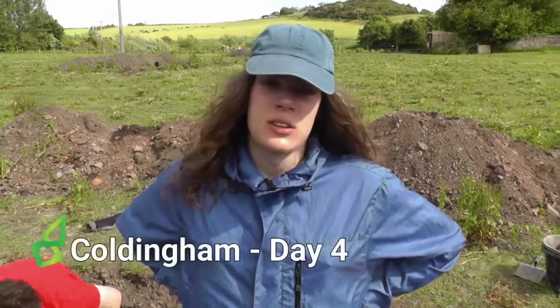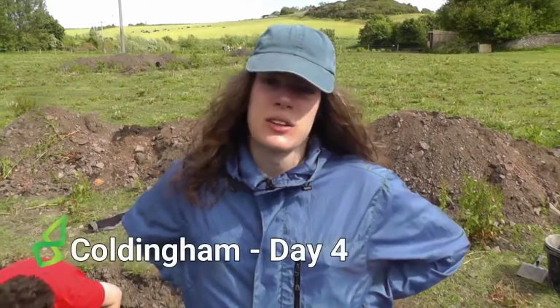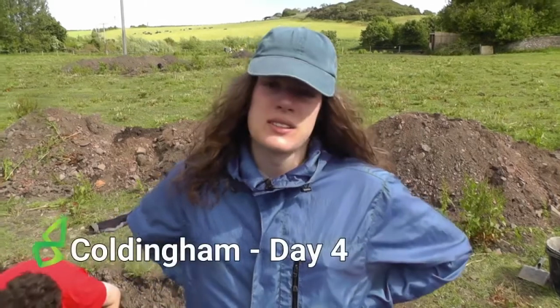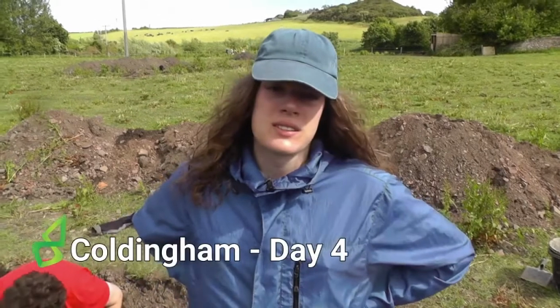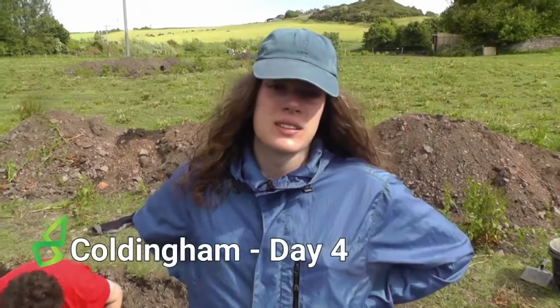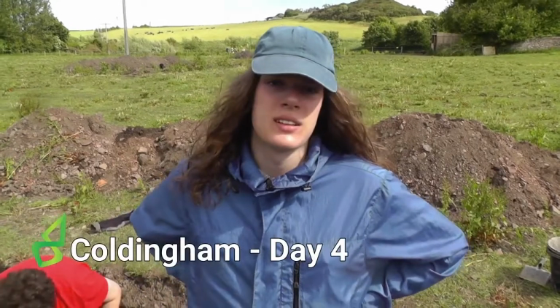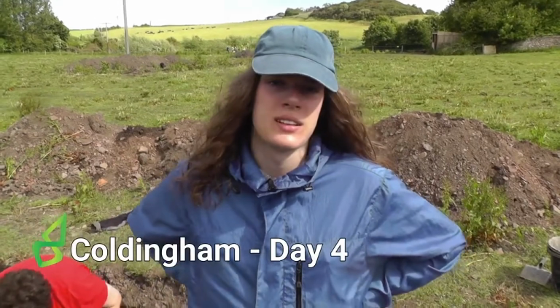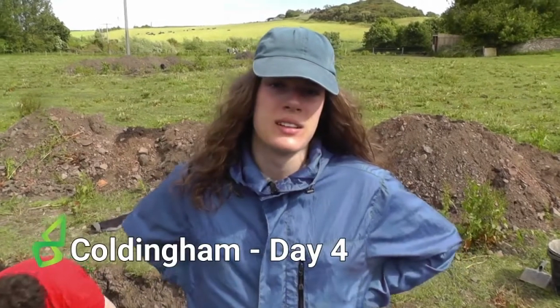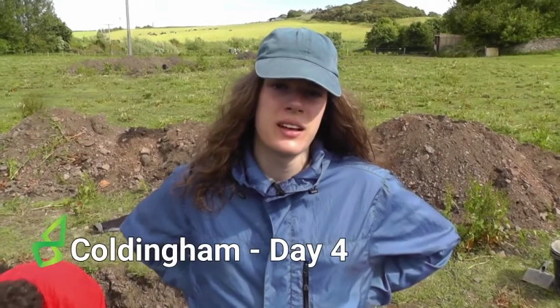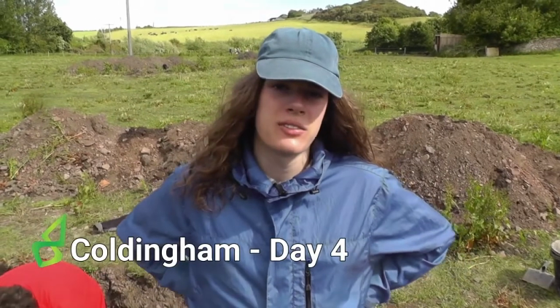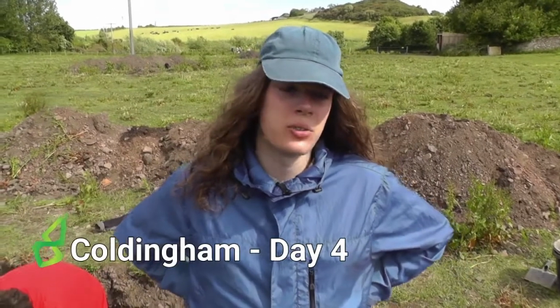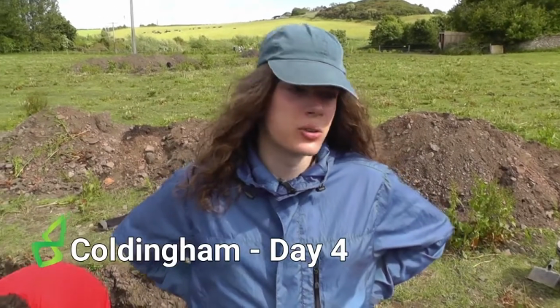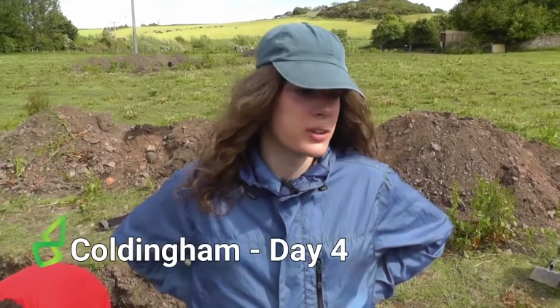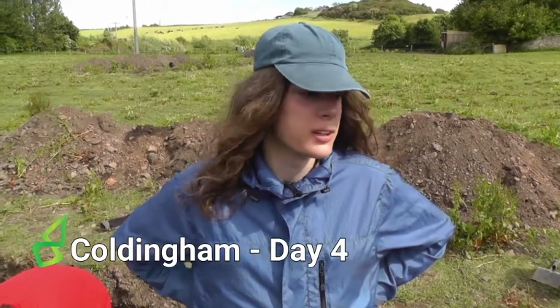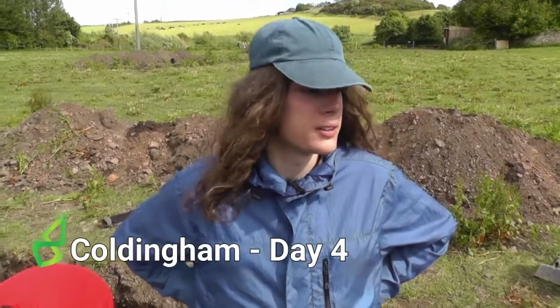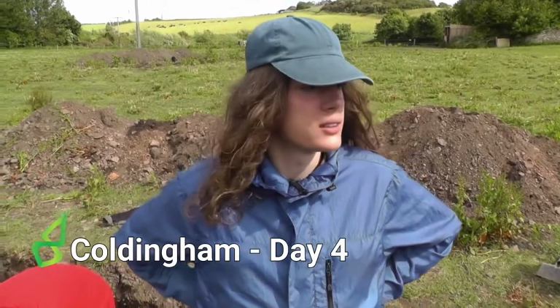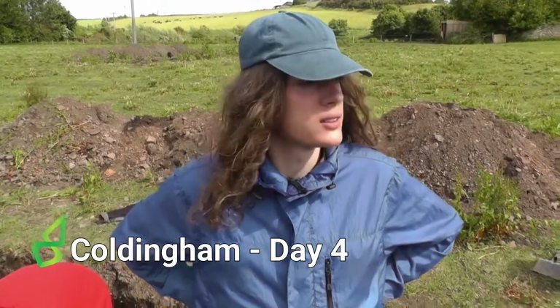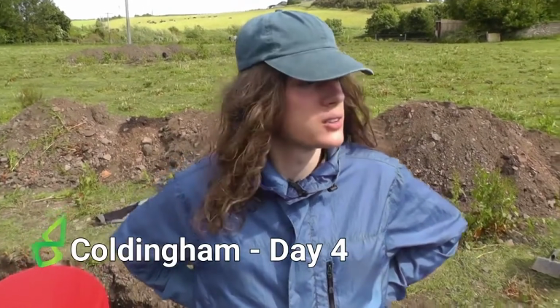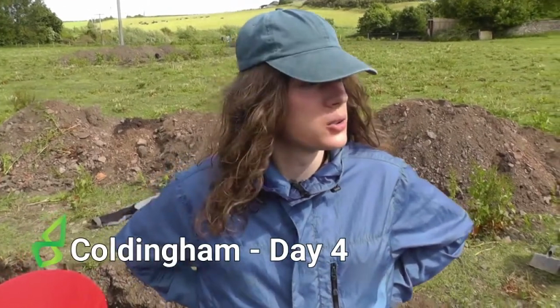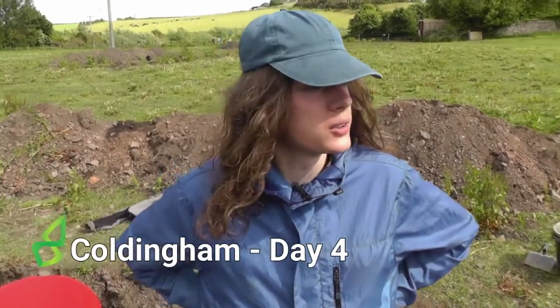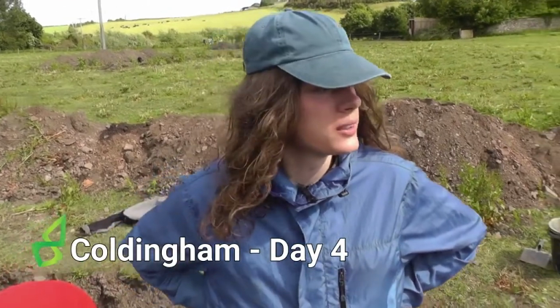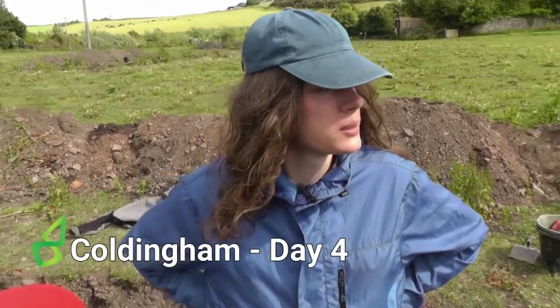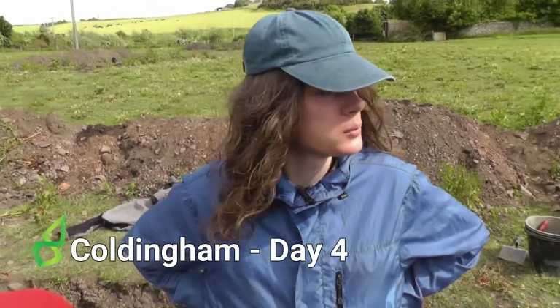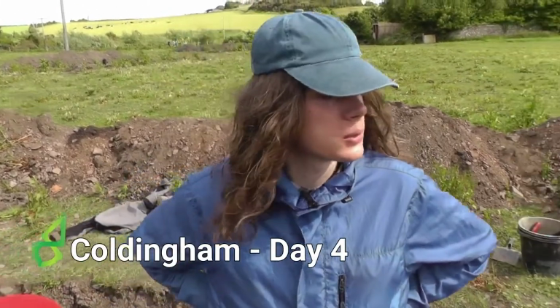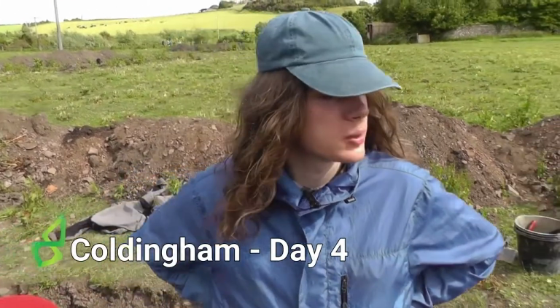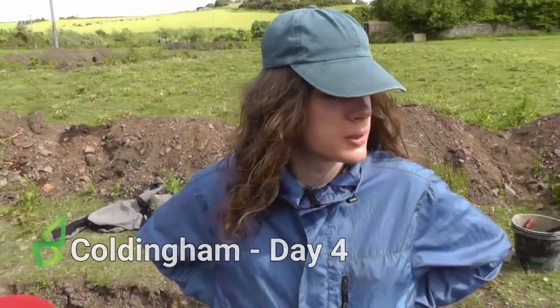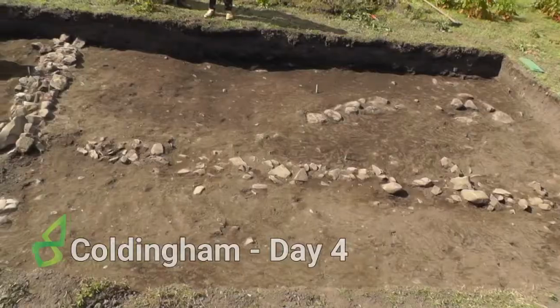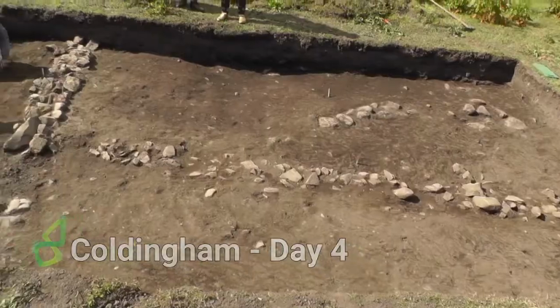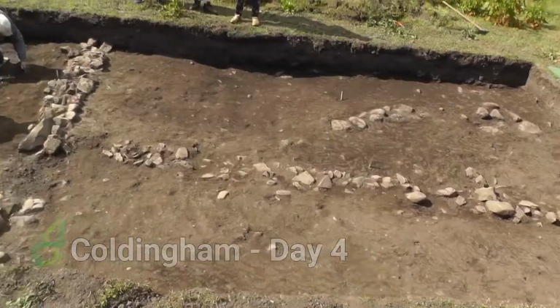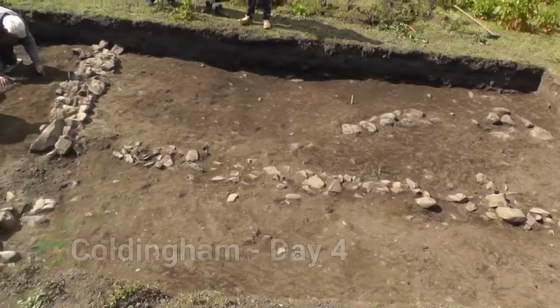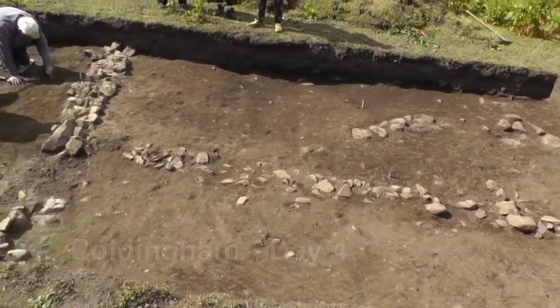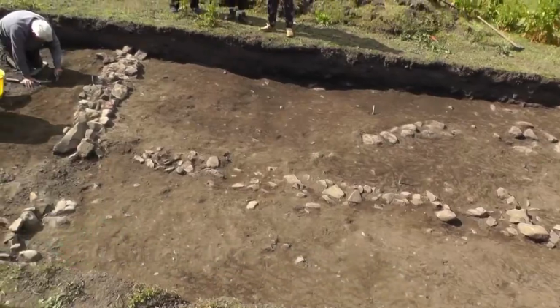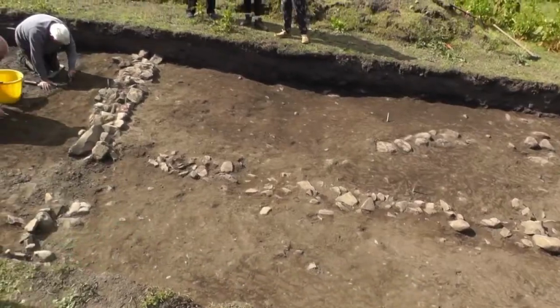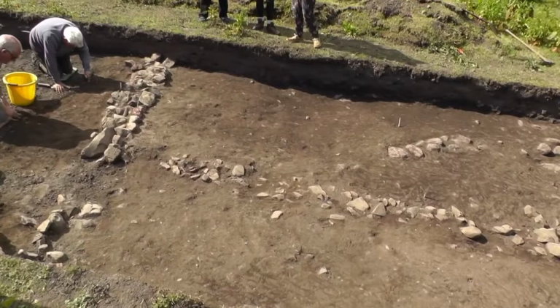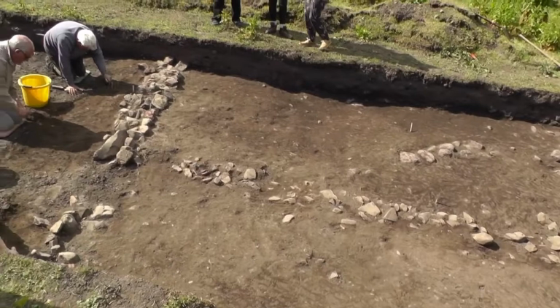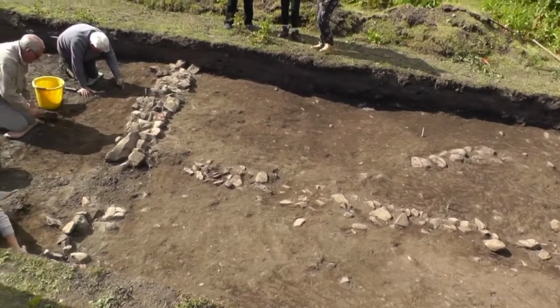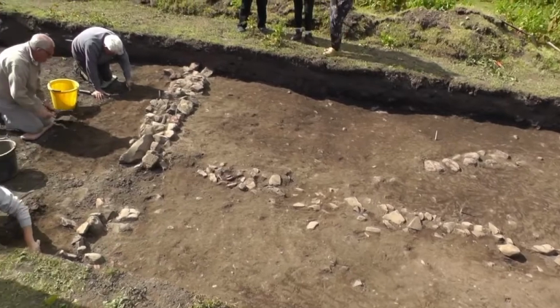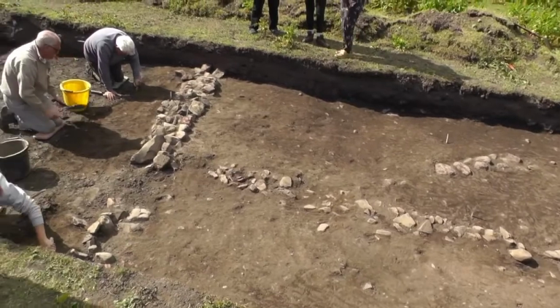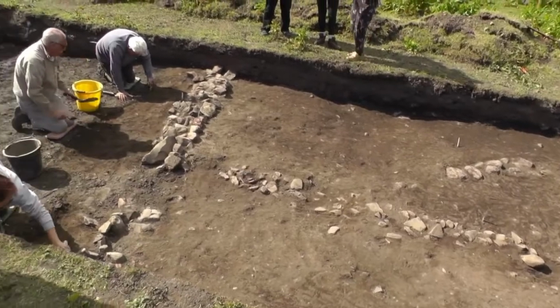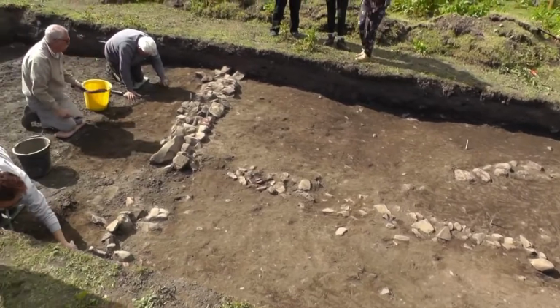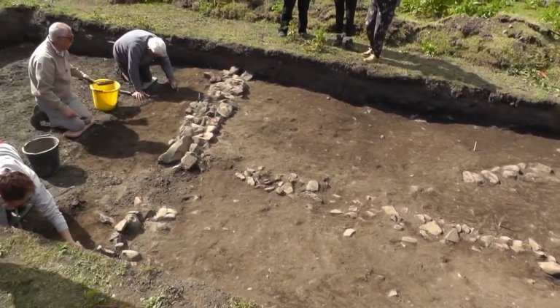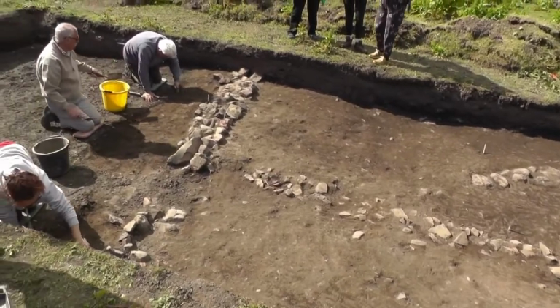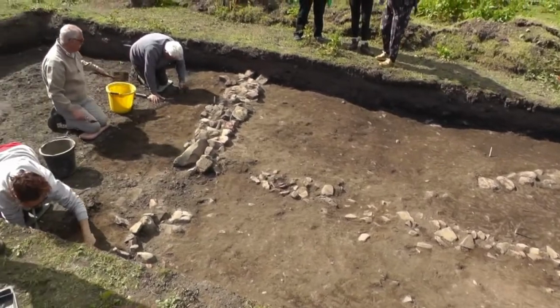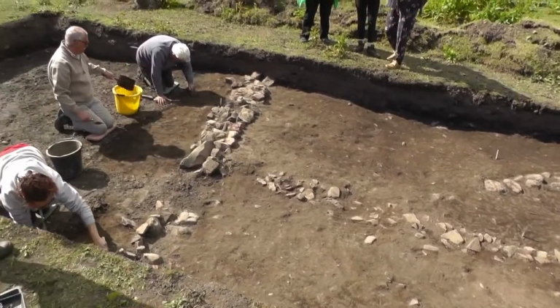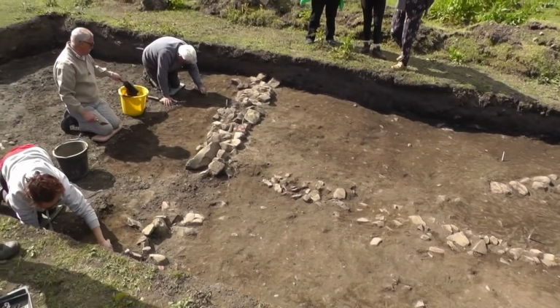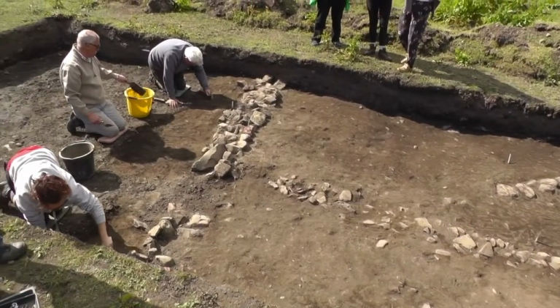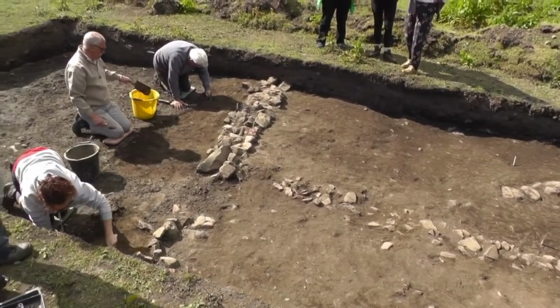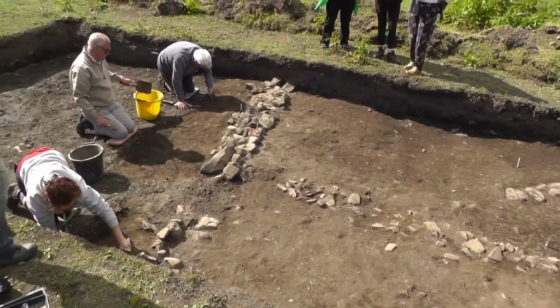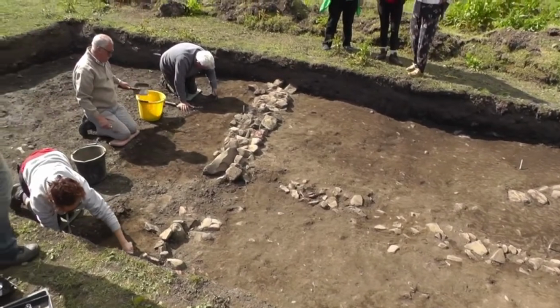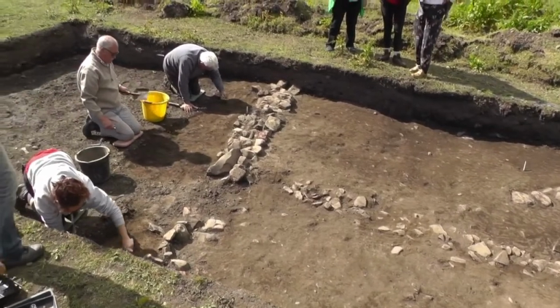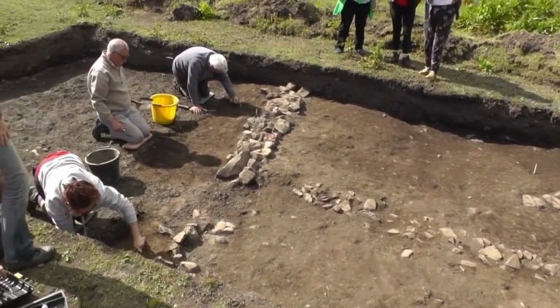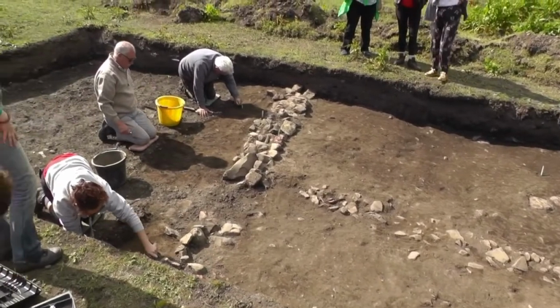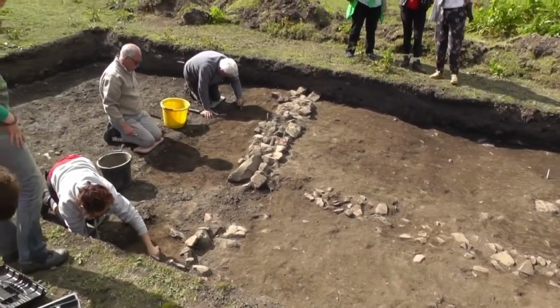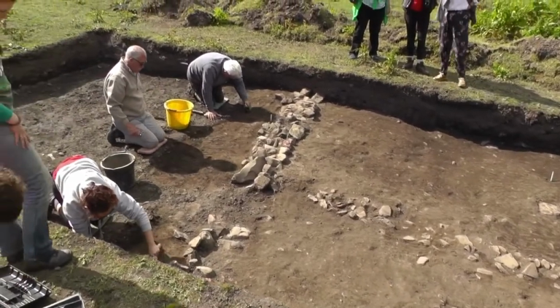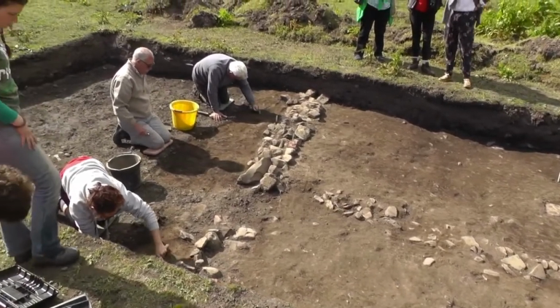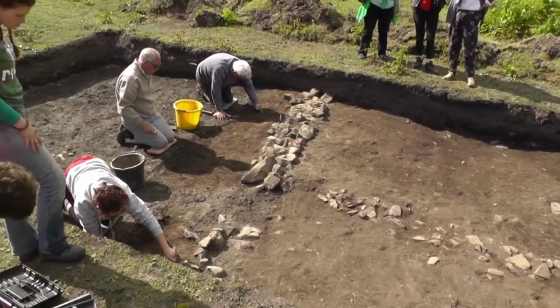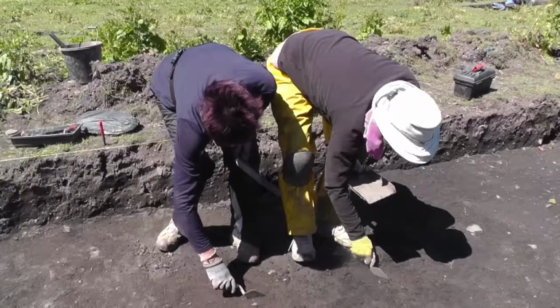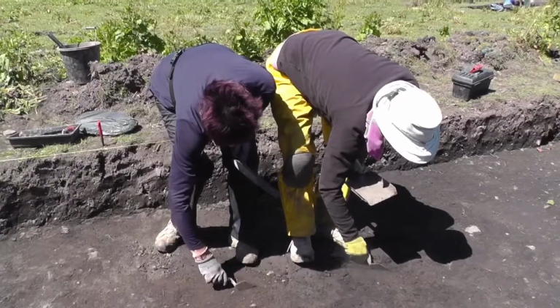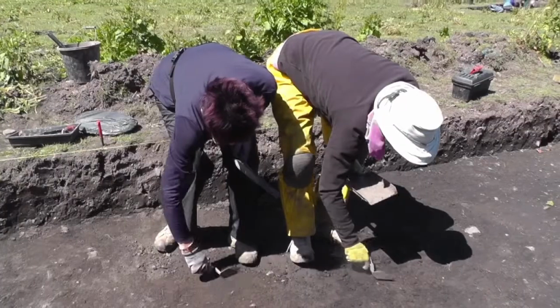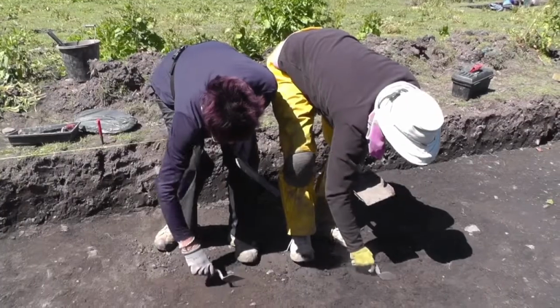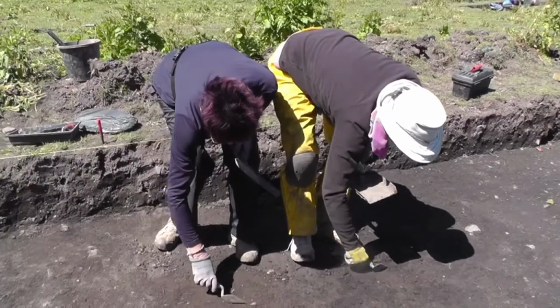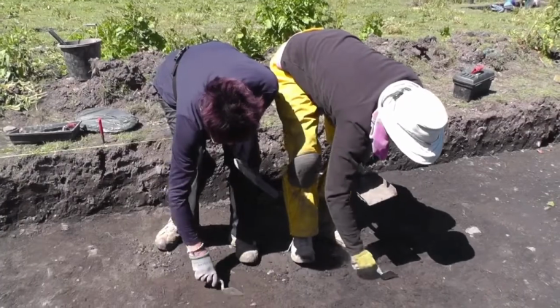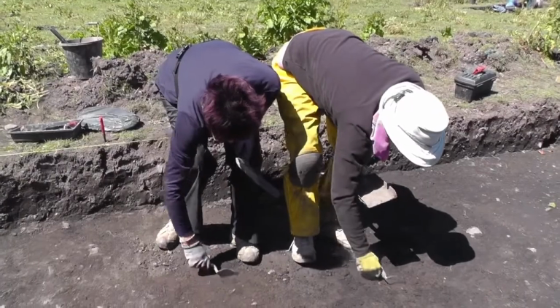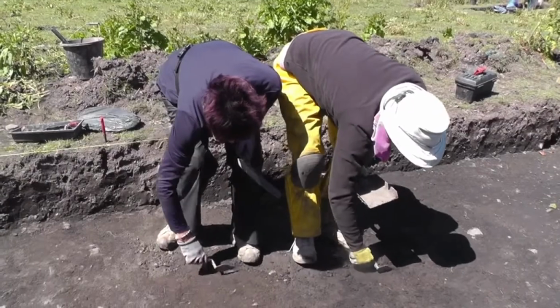It's day four here at Koldium, where we're excavating Princess Ebba's monastery — or looking for it at least.